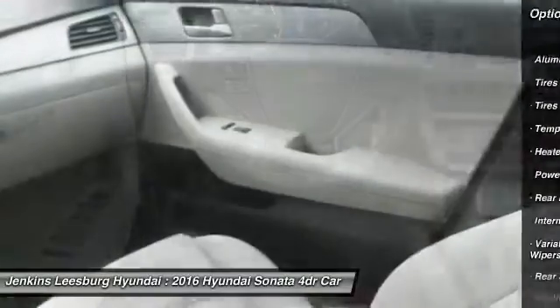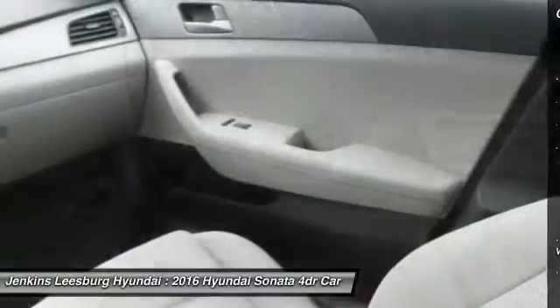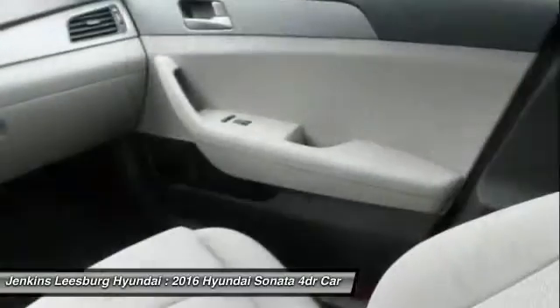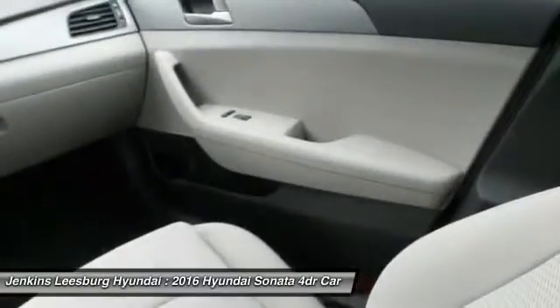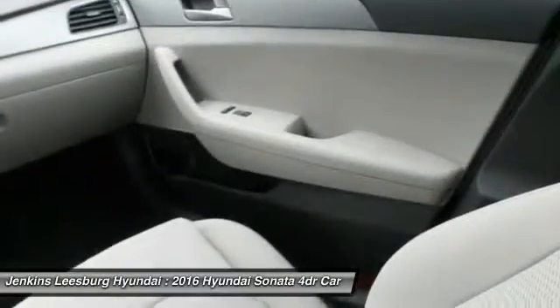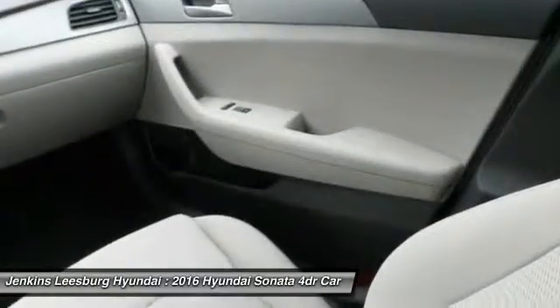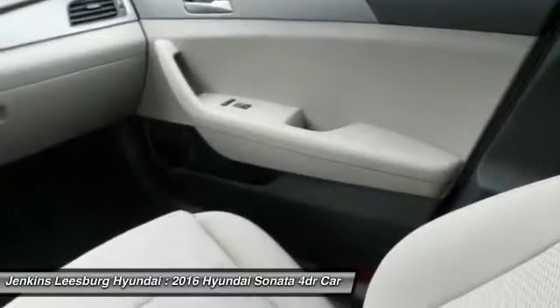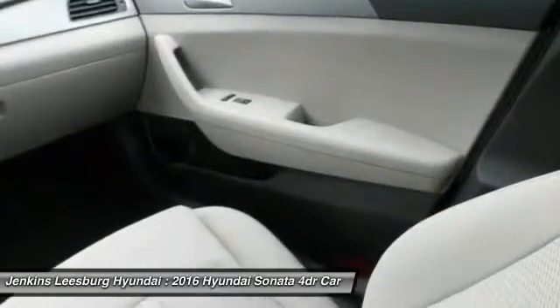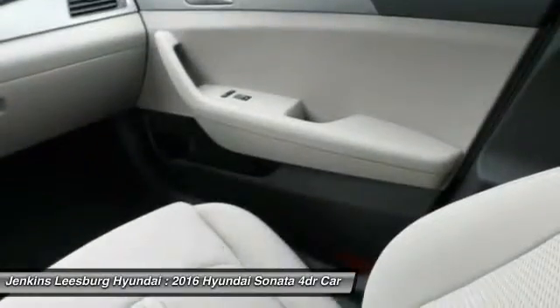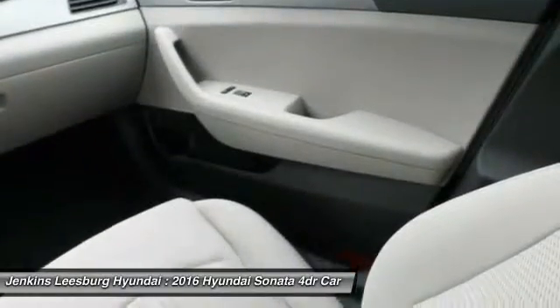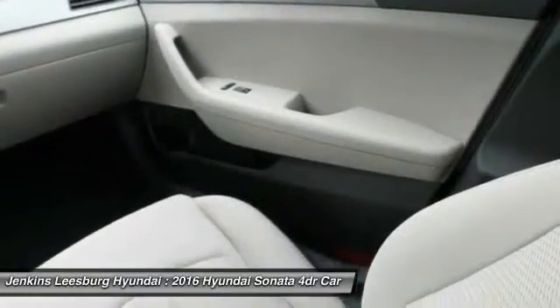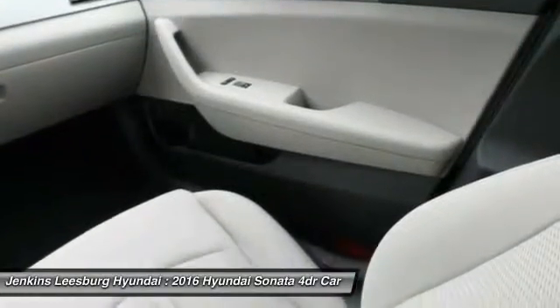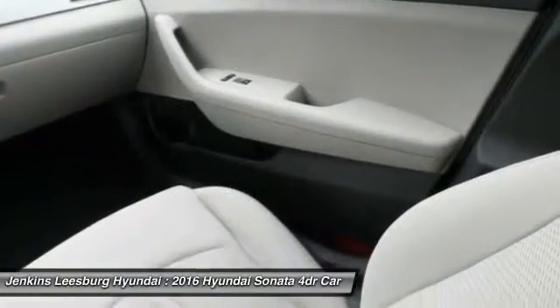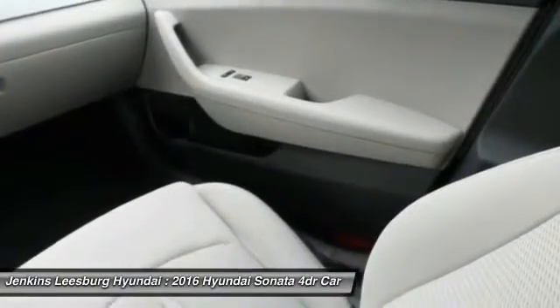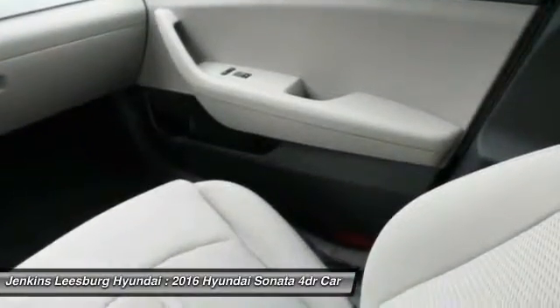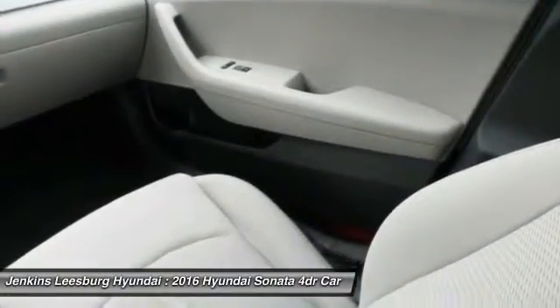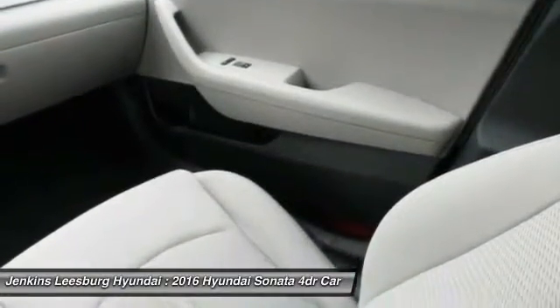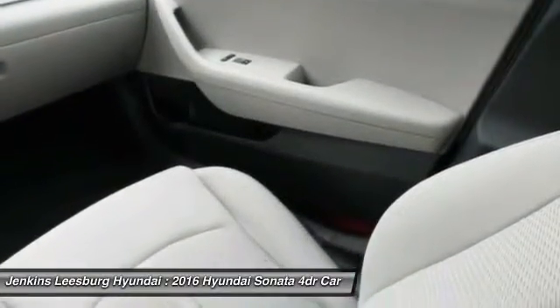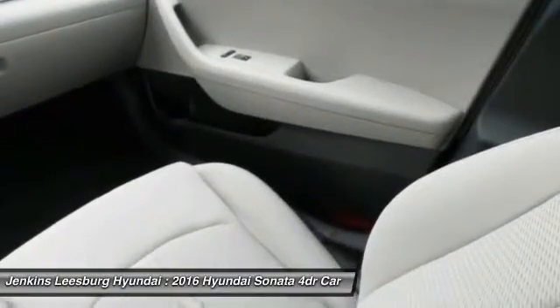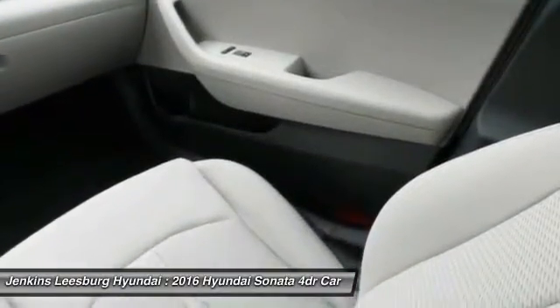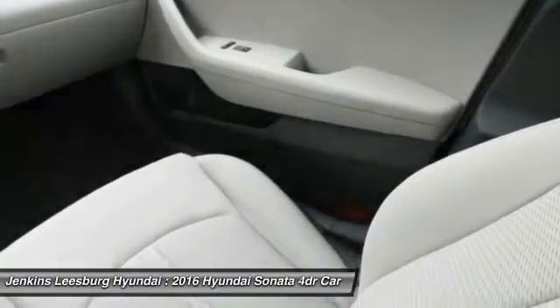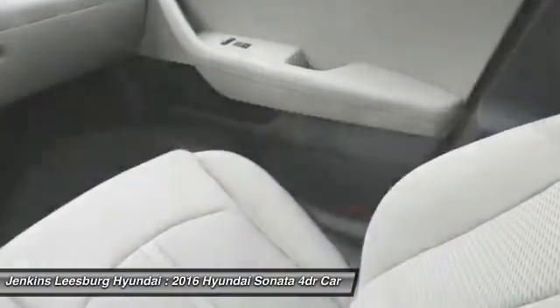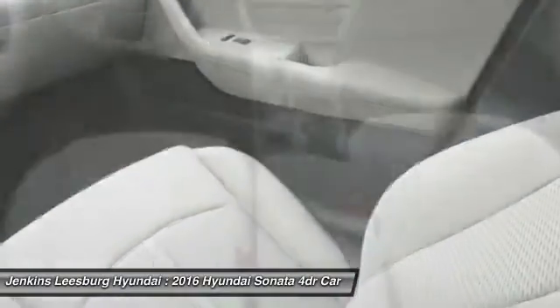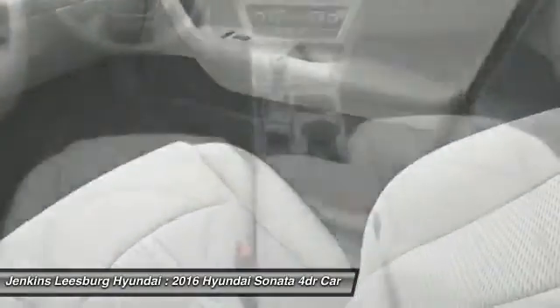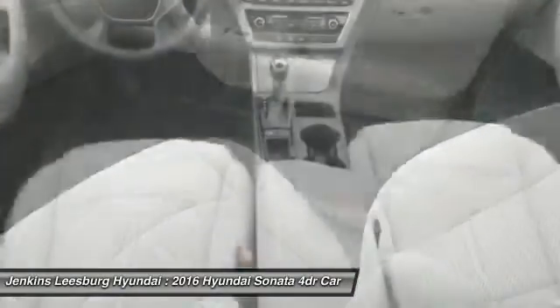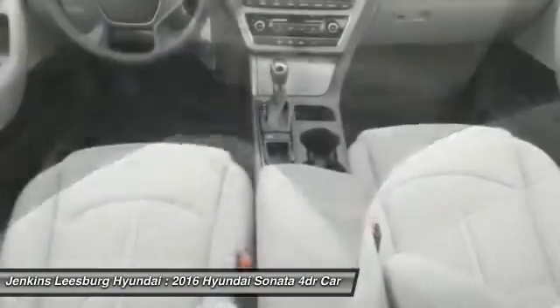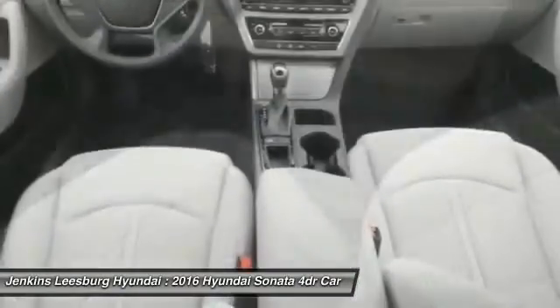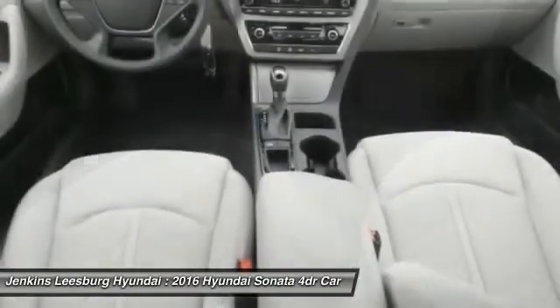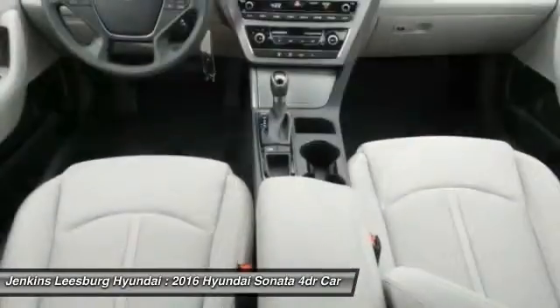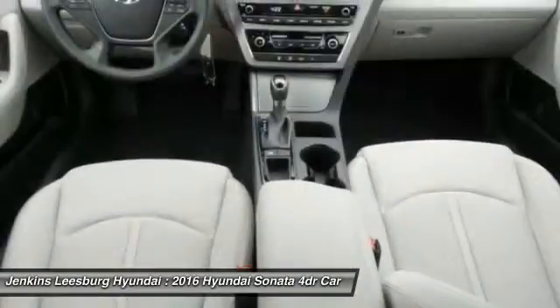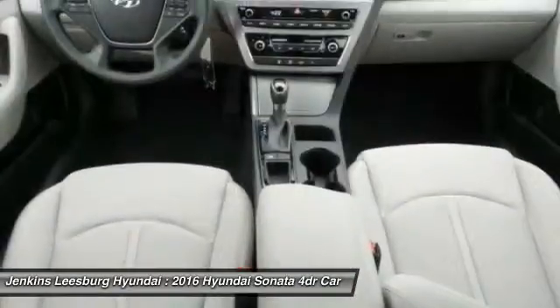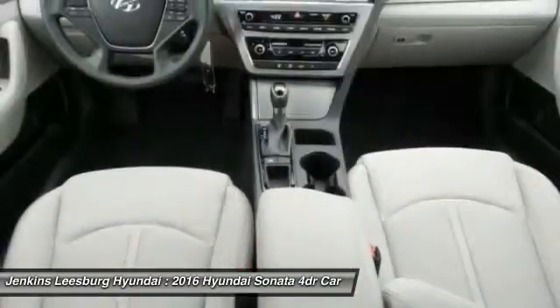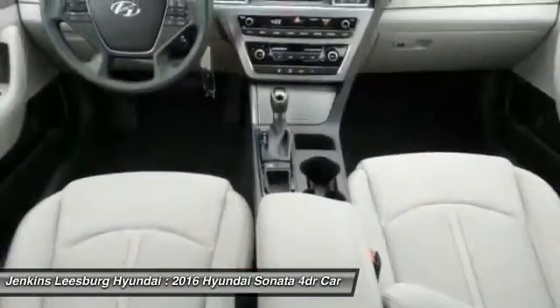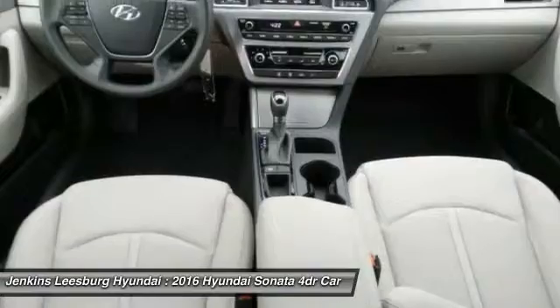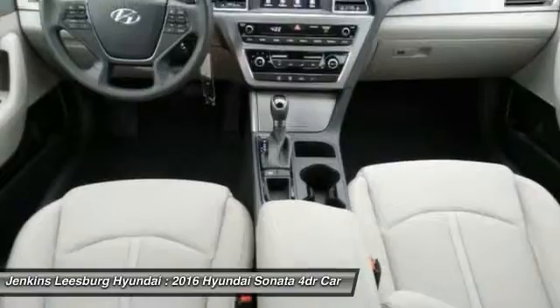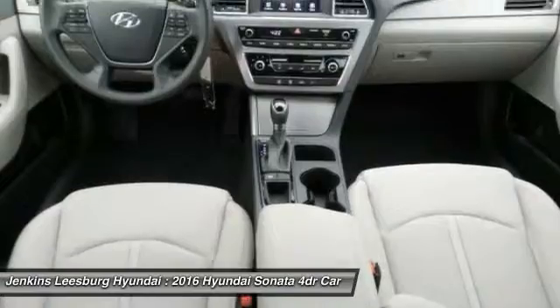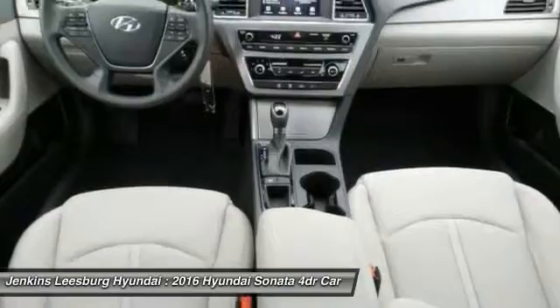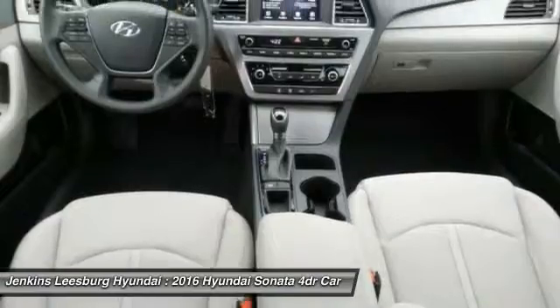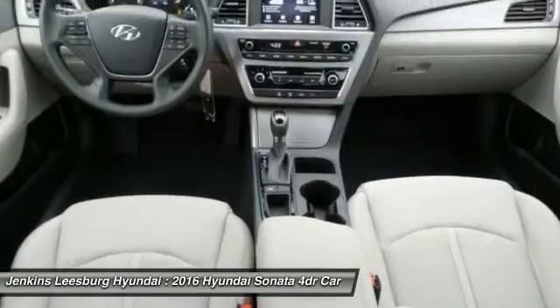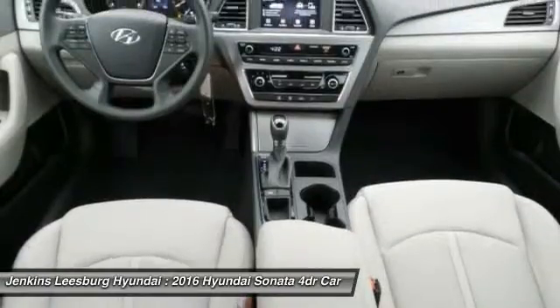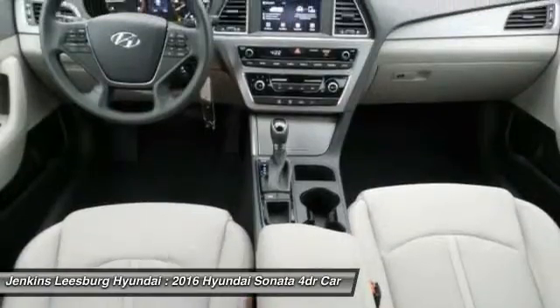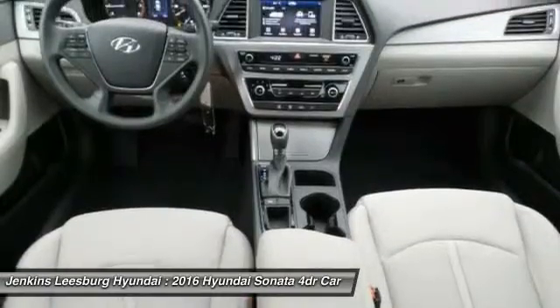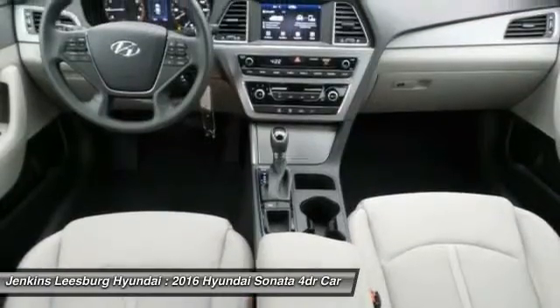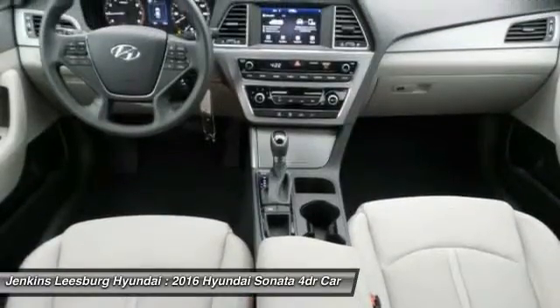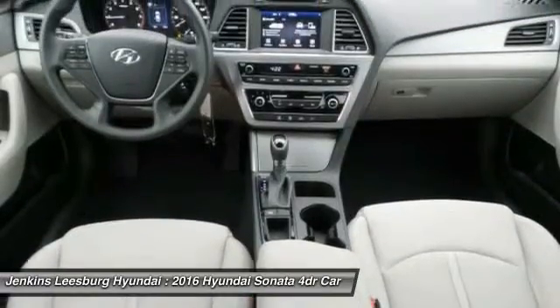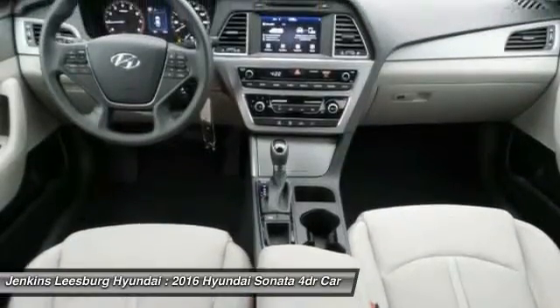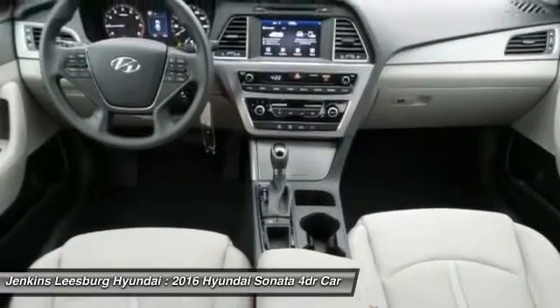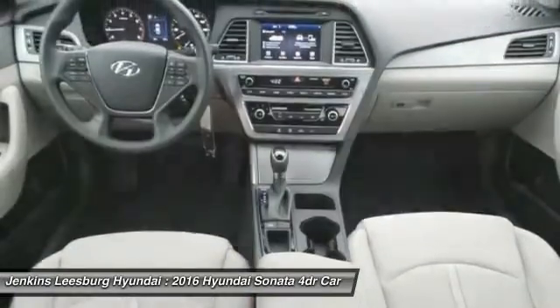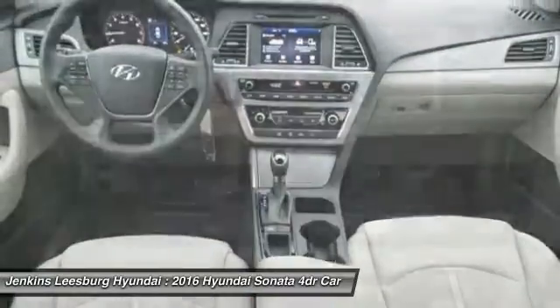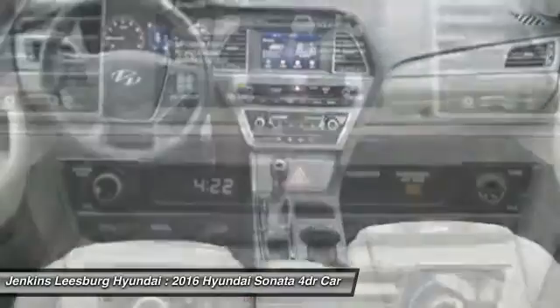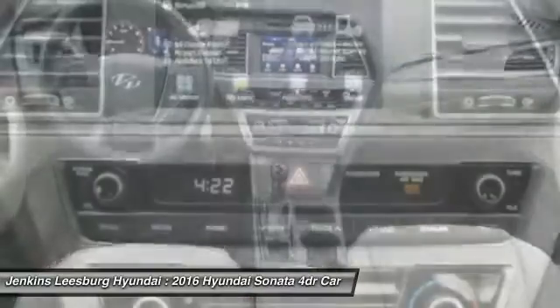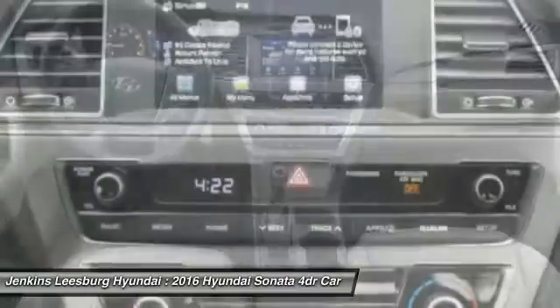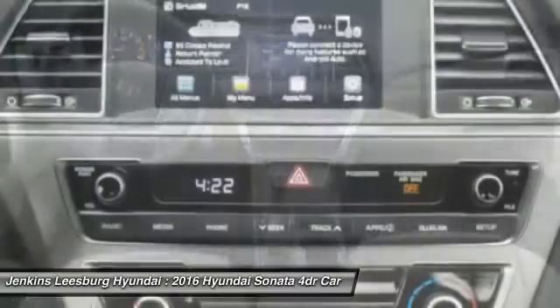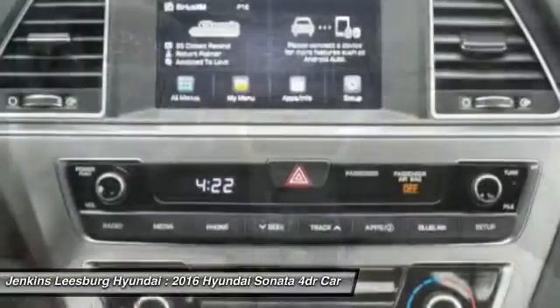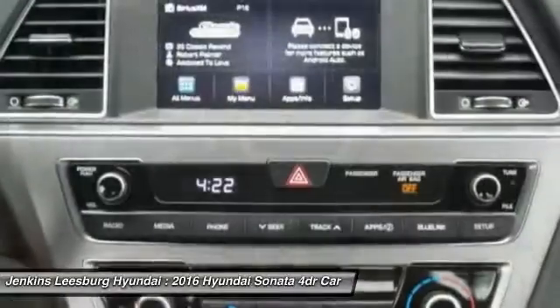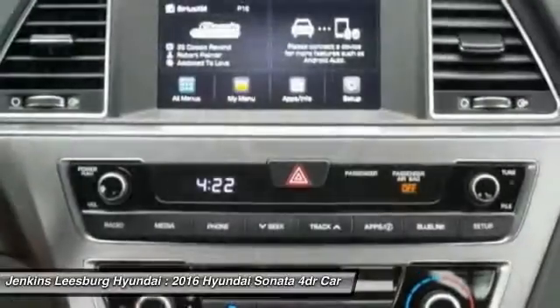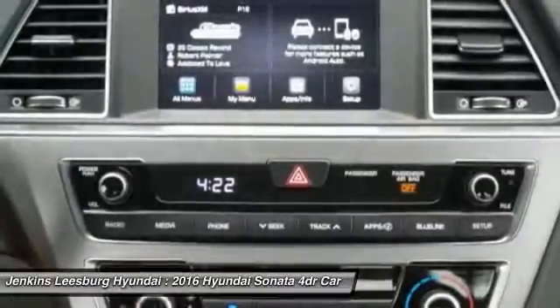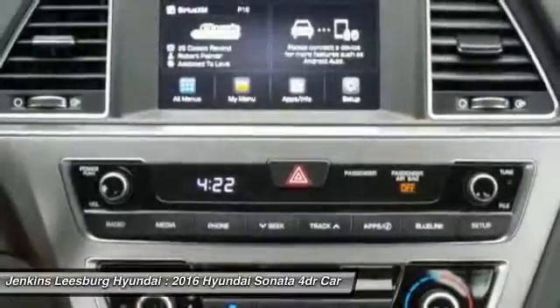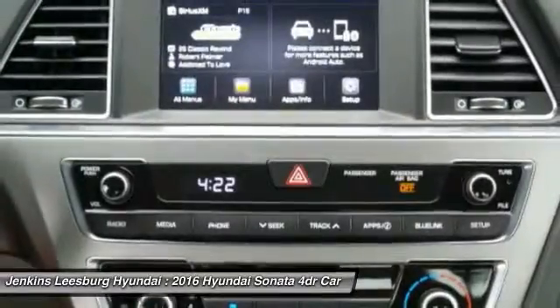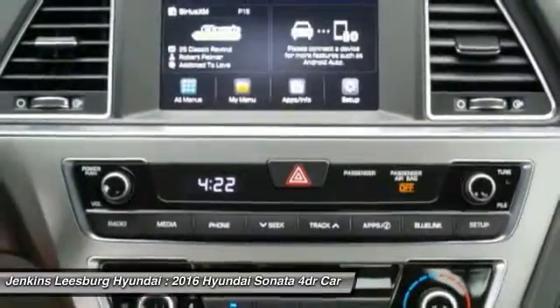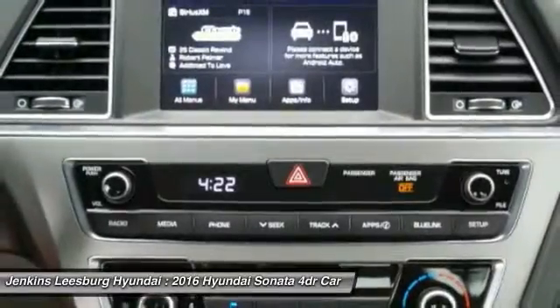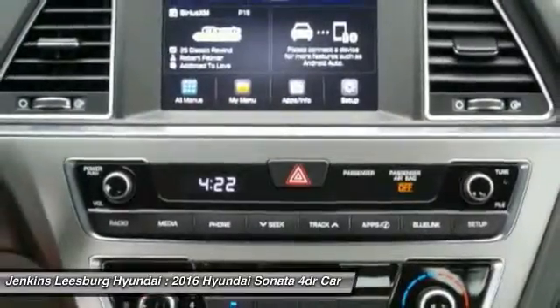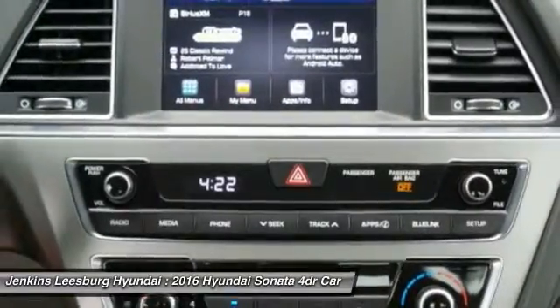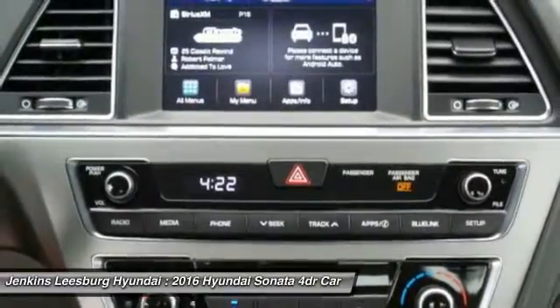Backup camera, keyless entry, Bluetooth, driver airbag, power steering, and adjustable steering wheel.